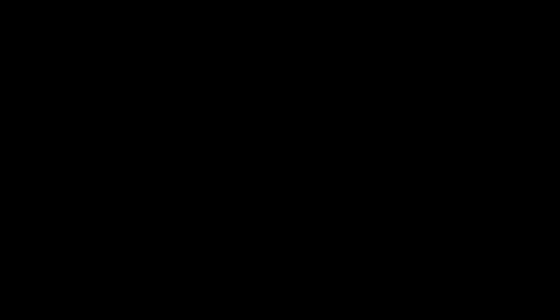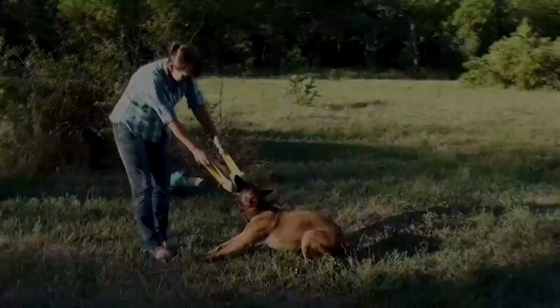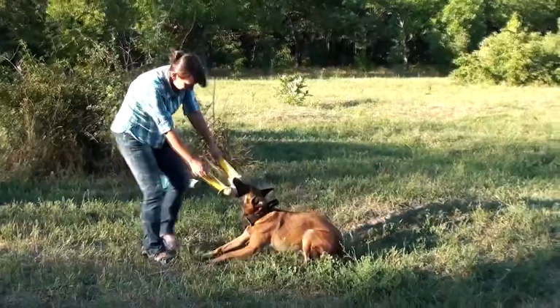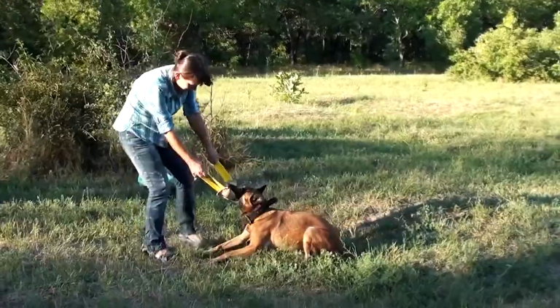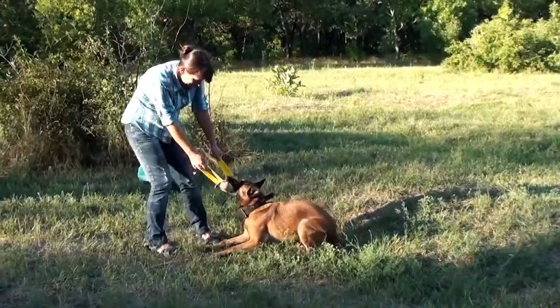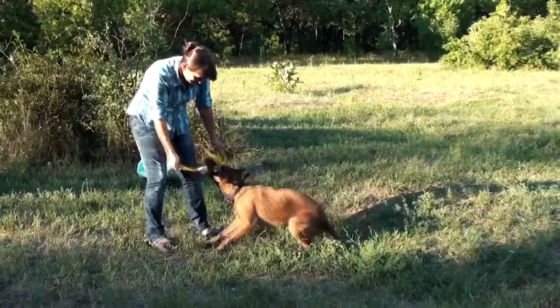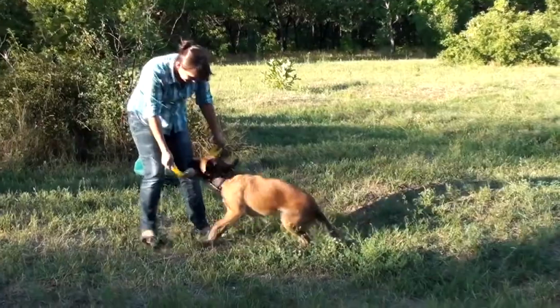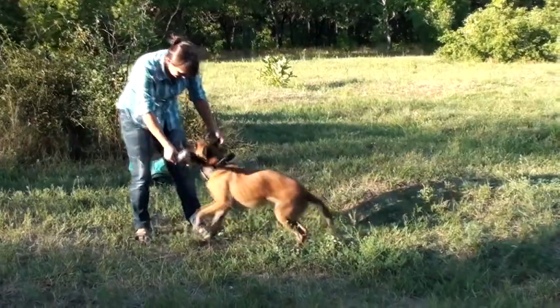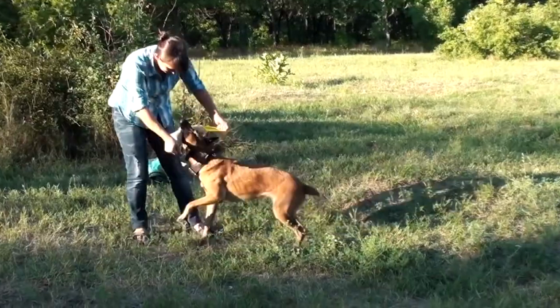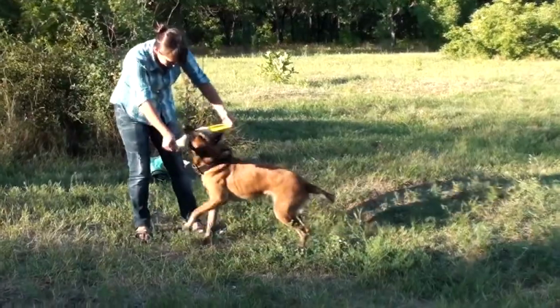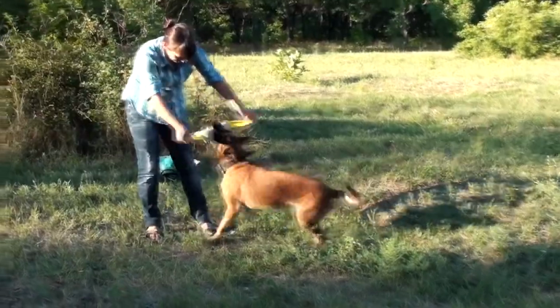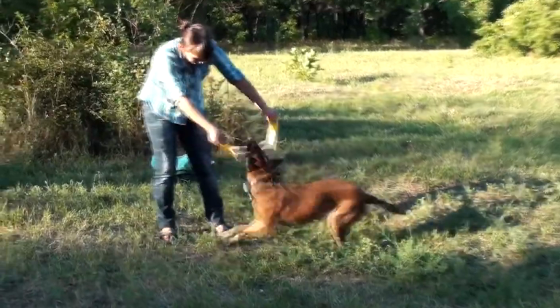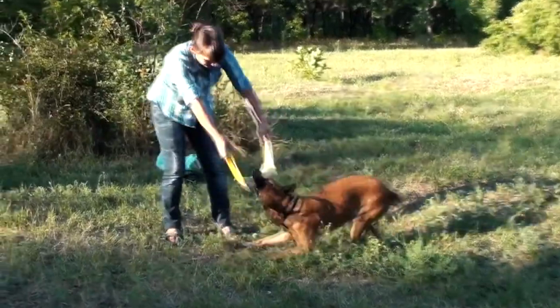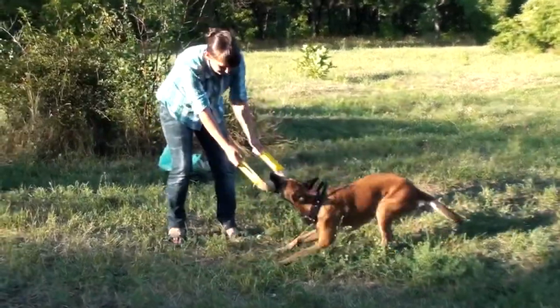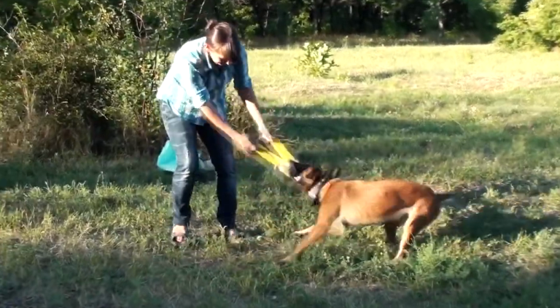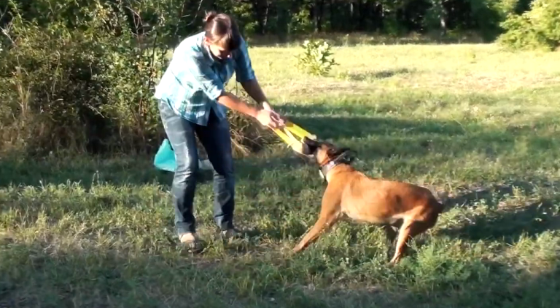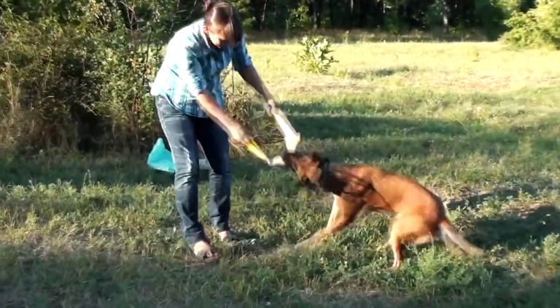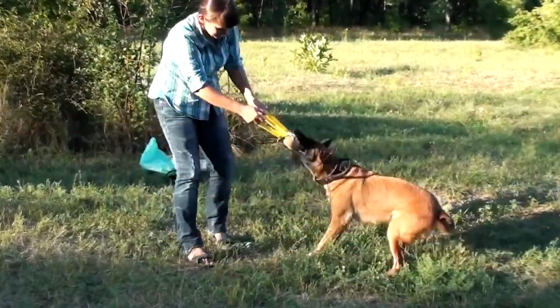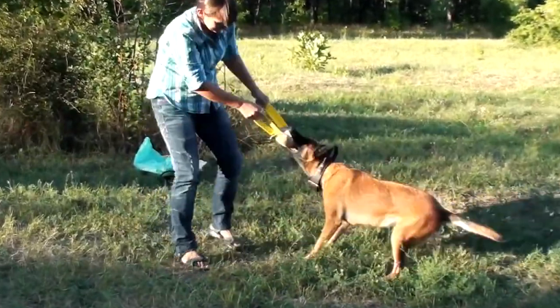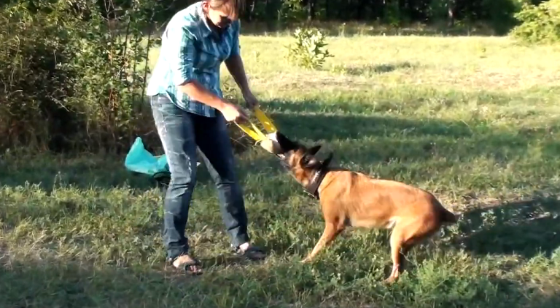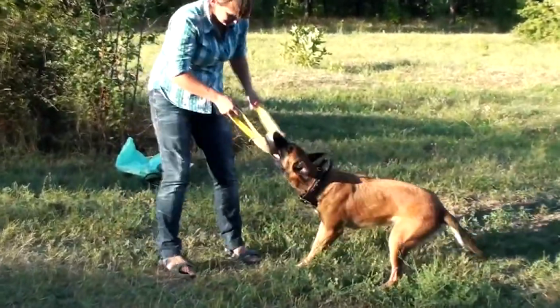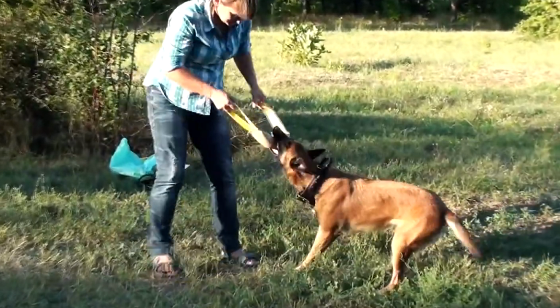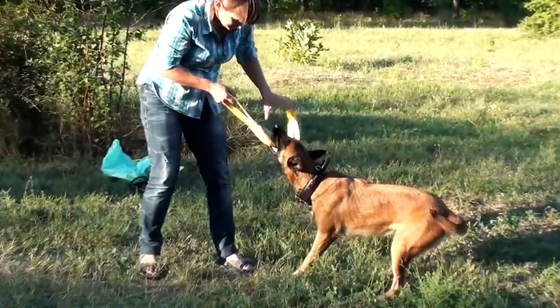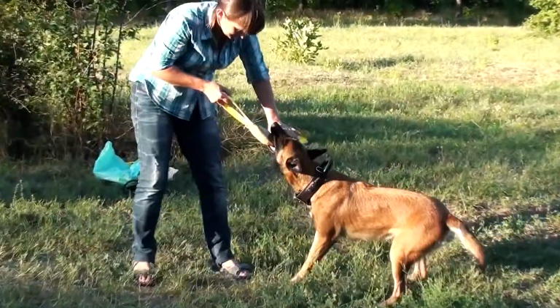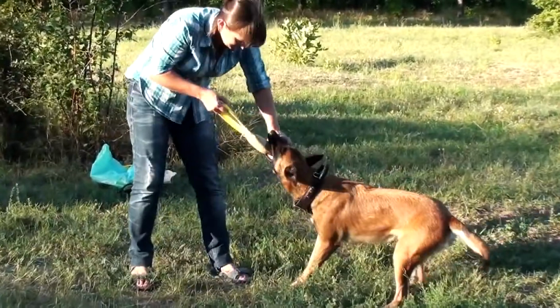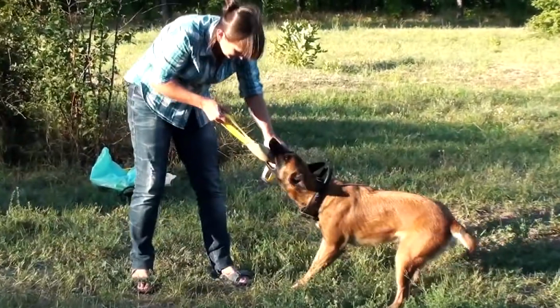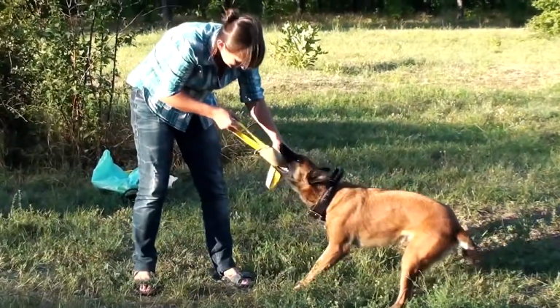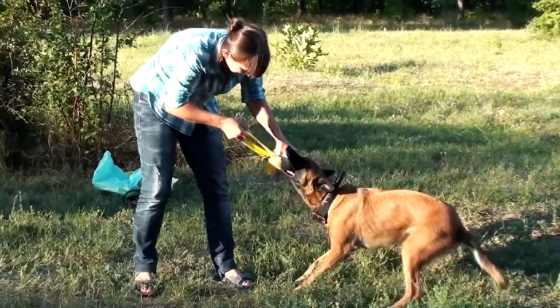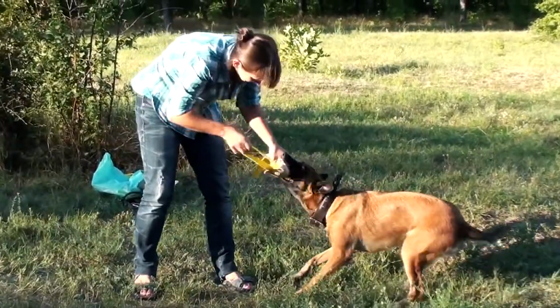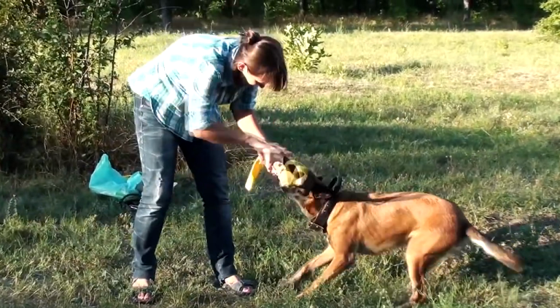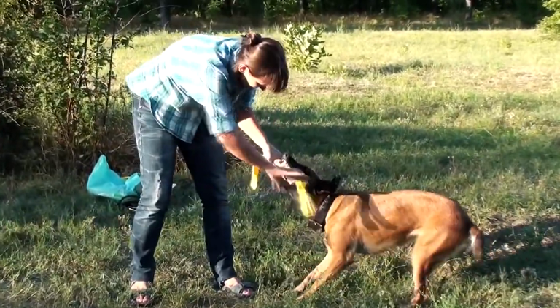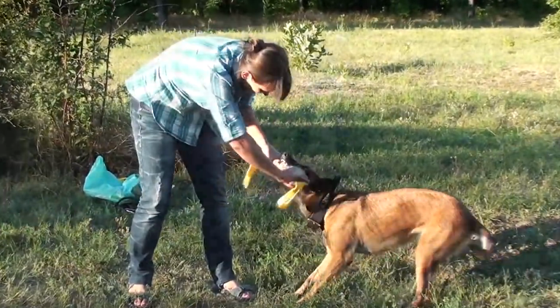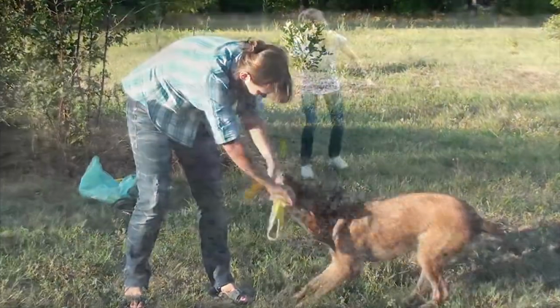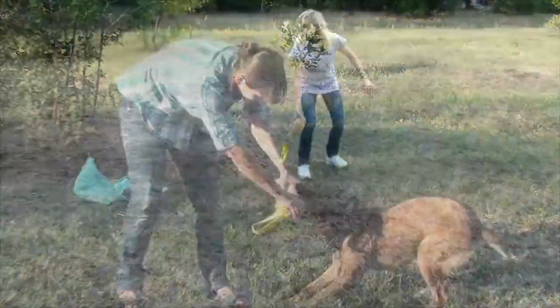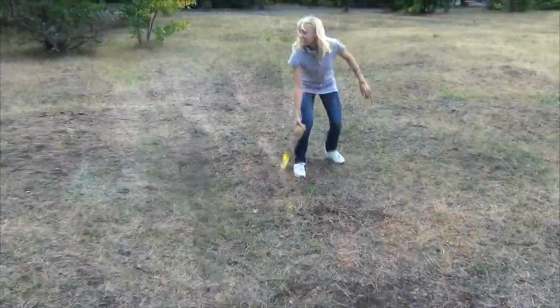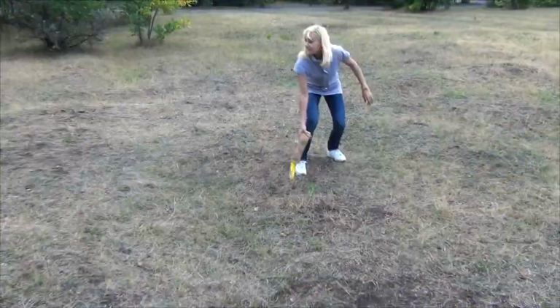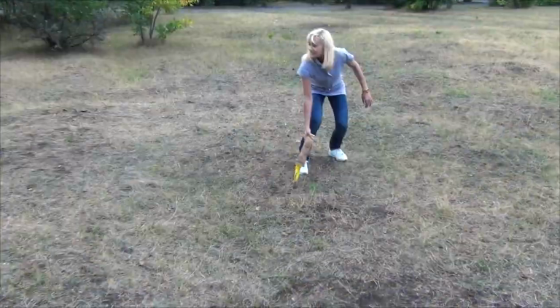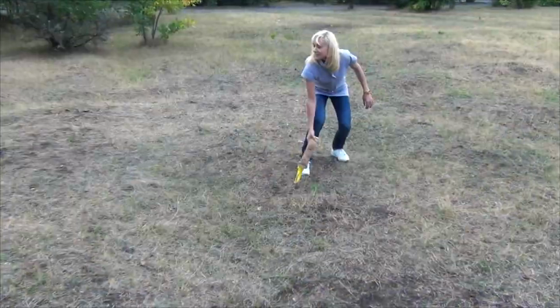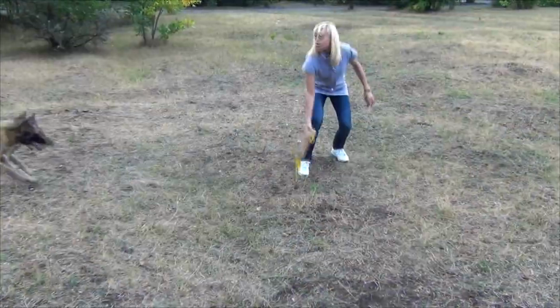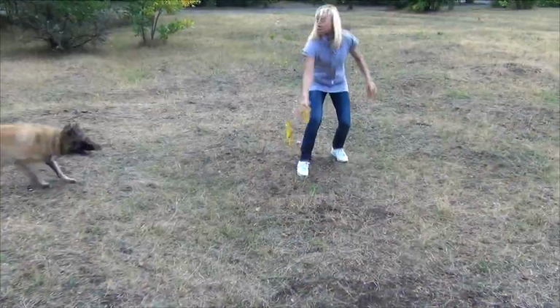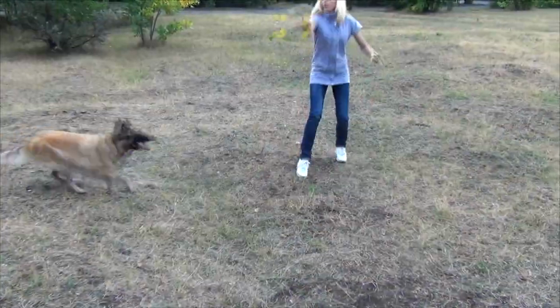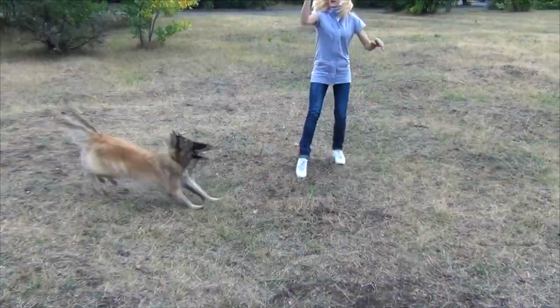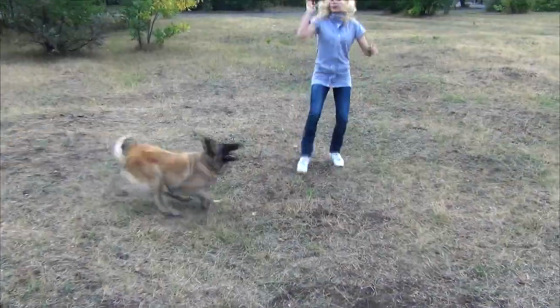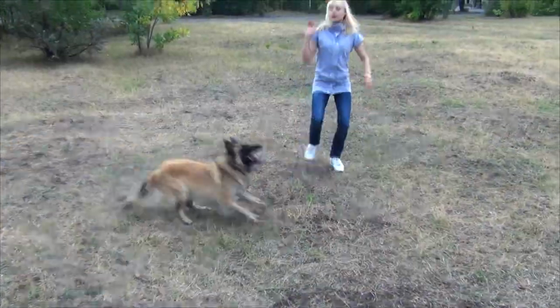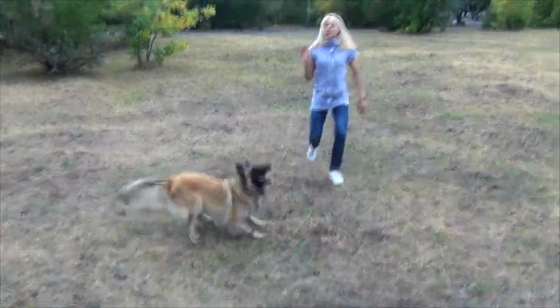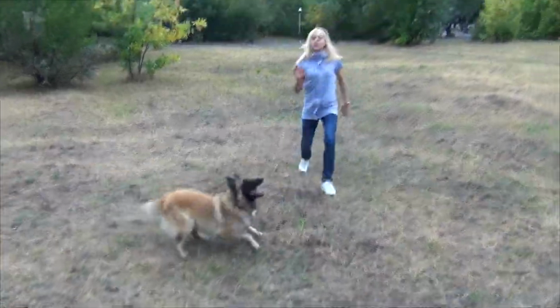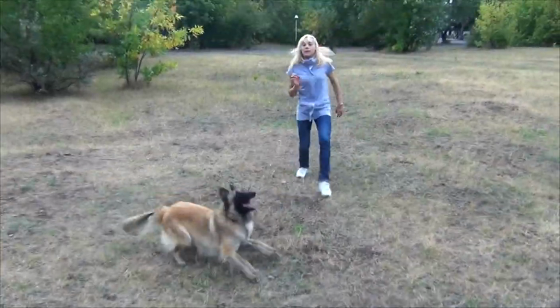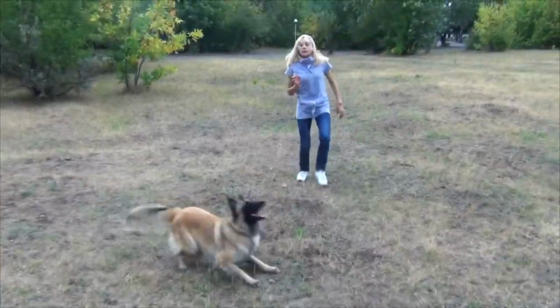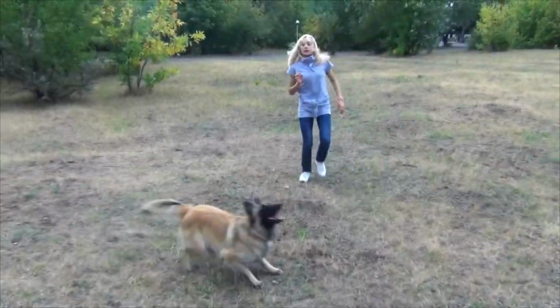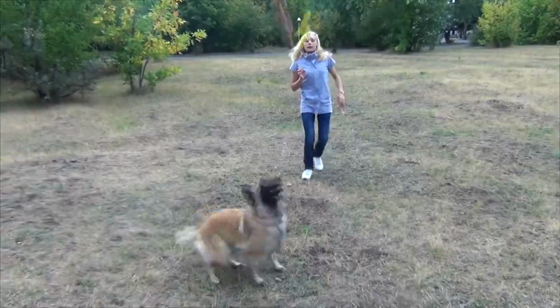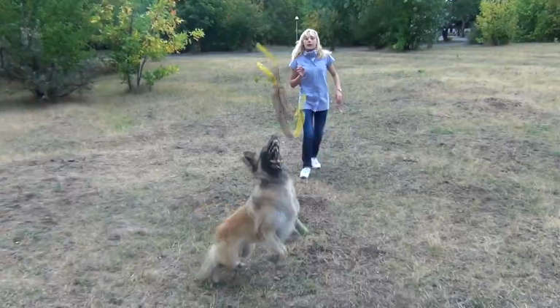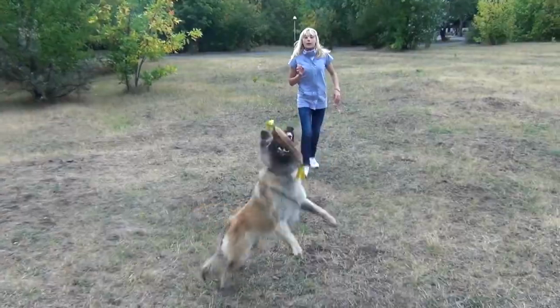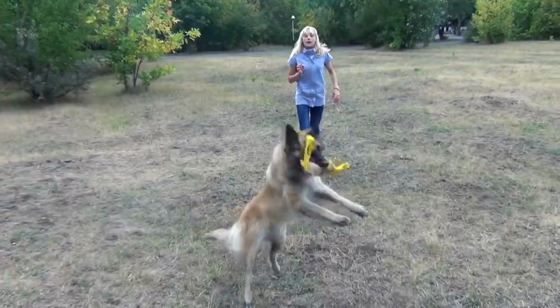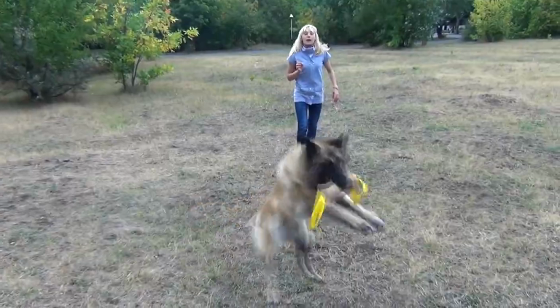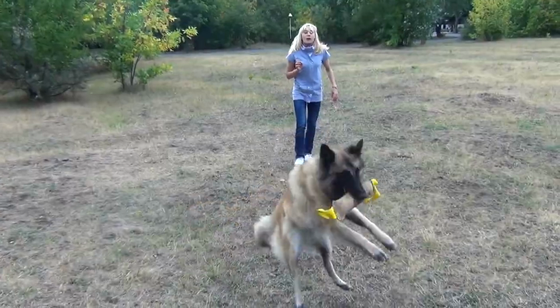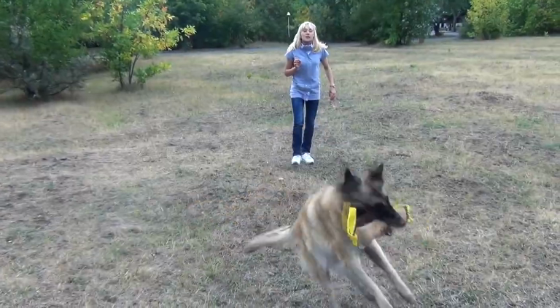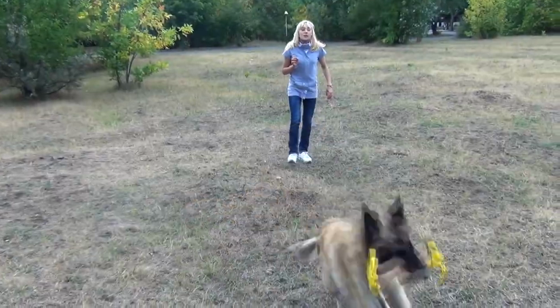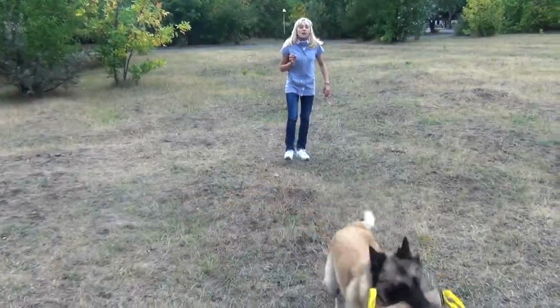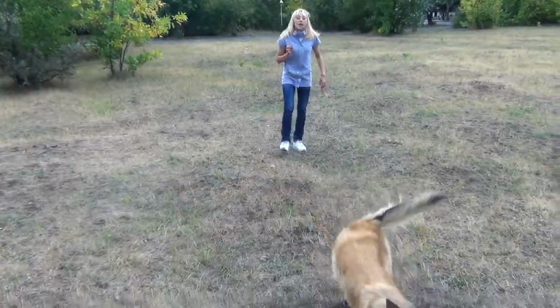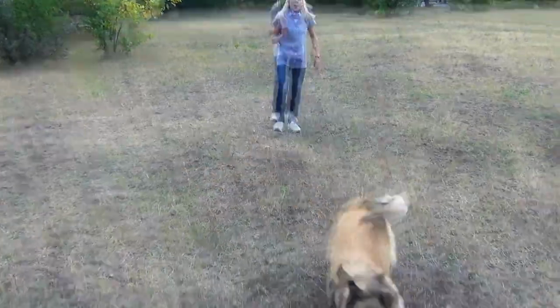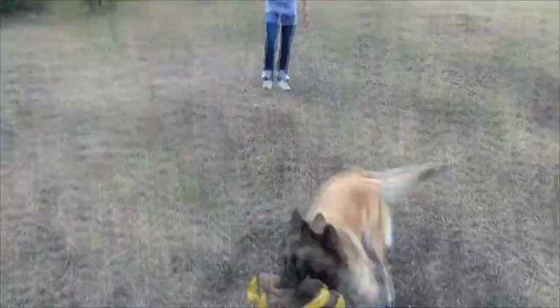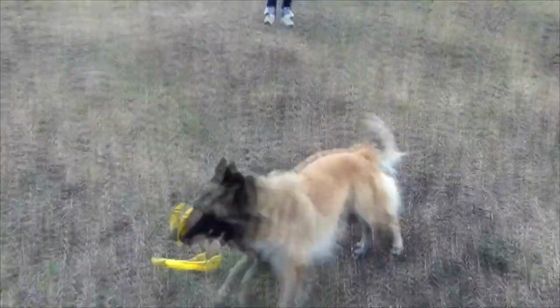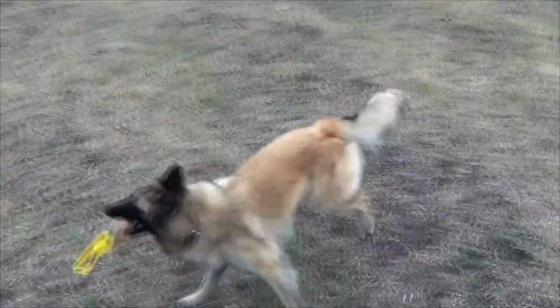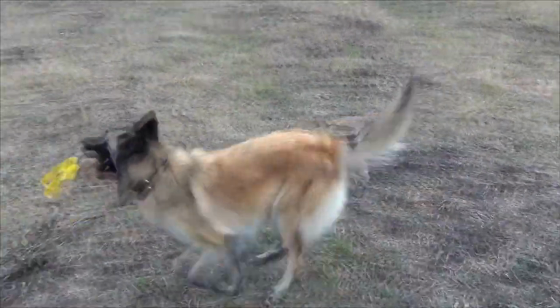Train your canine with this wear-resistant titan bite tuck. Let your dog enjoy the training process and watch his success.